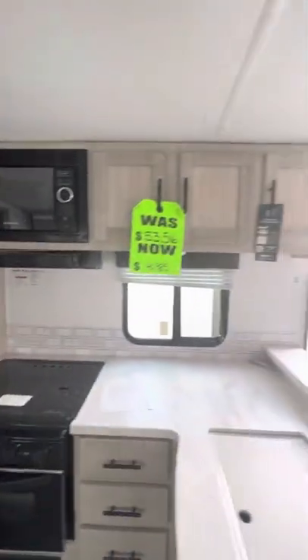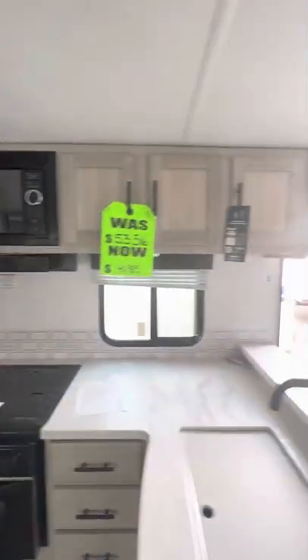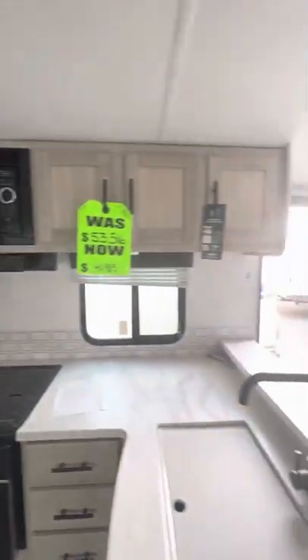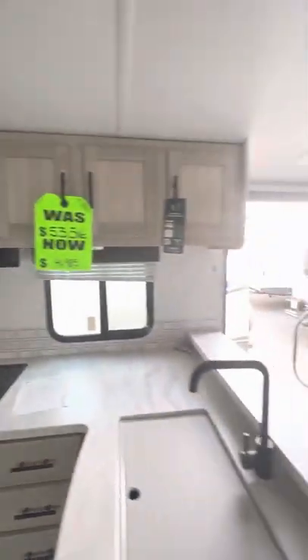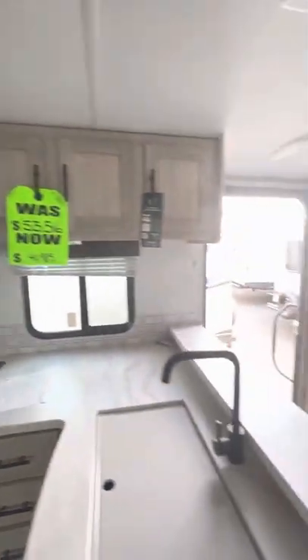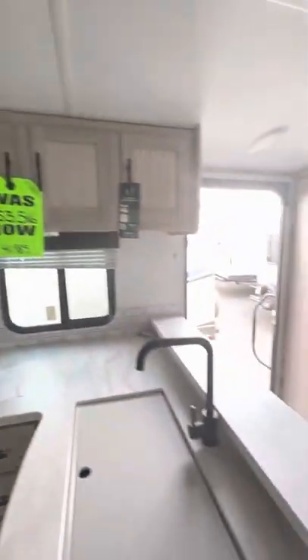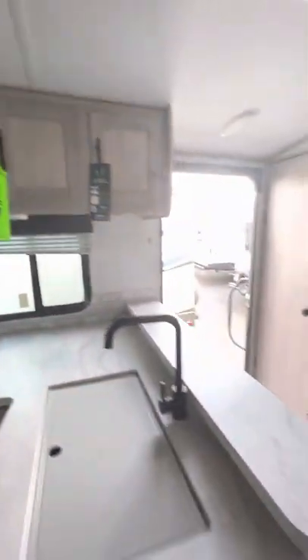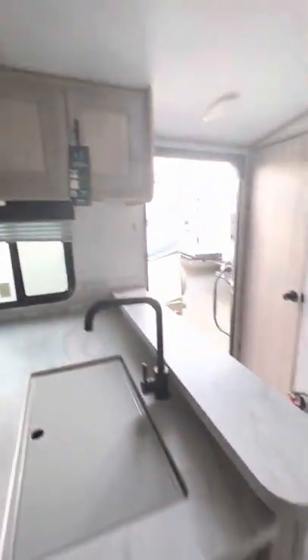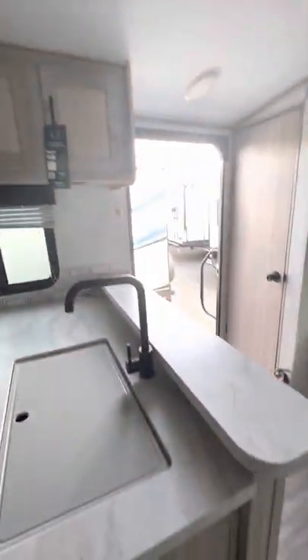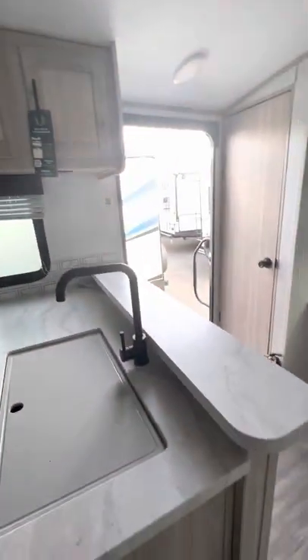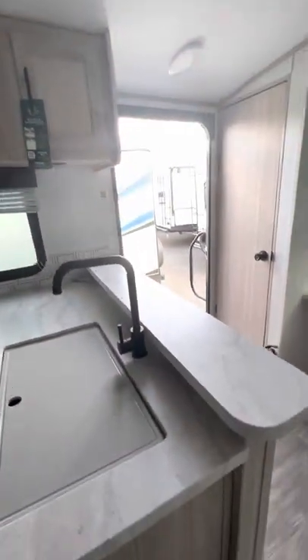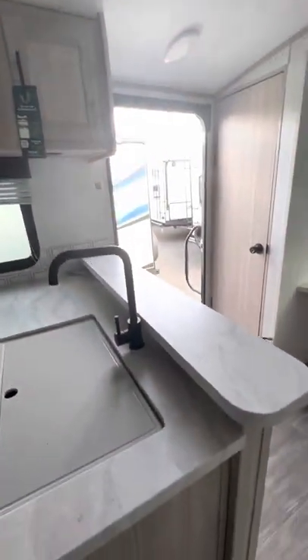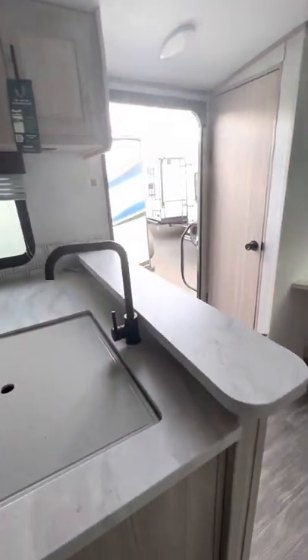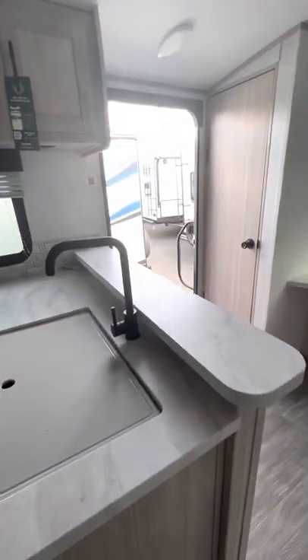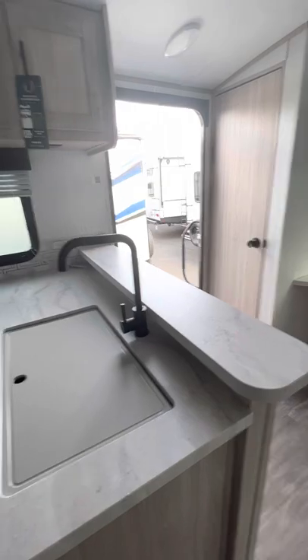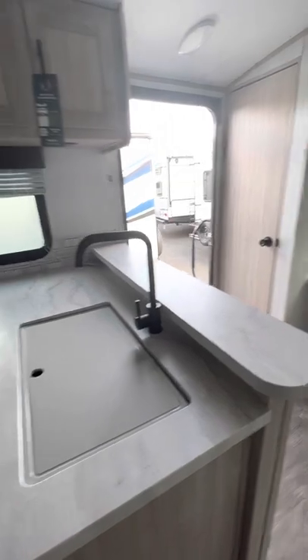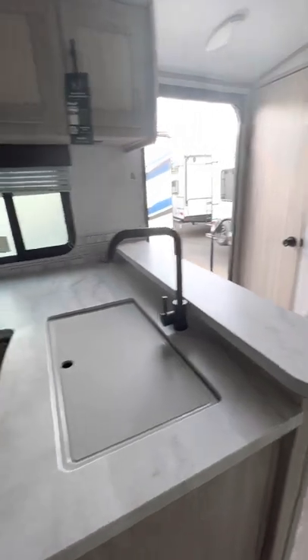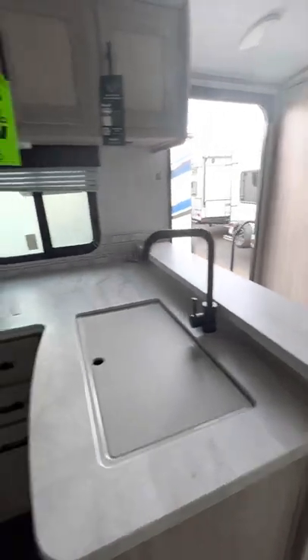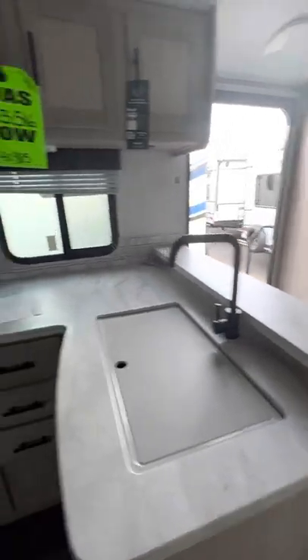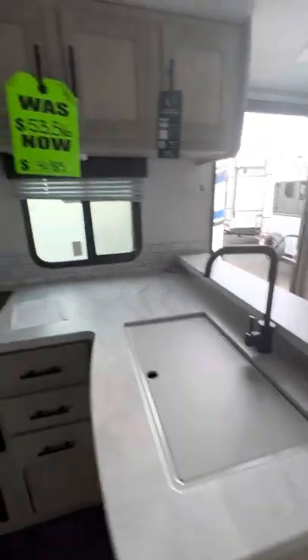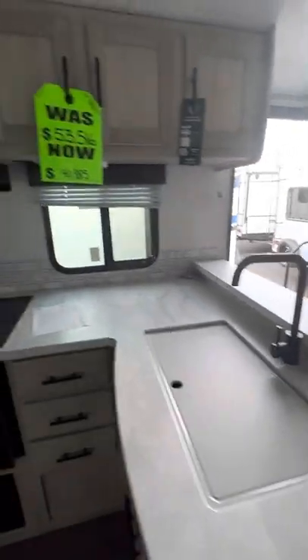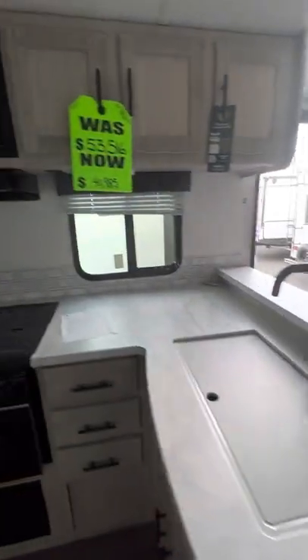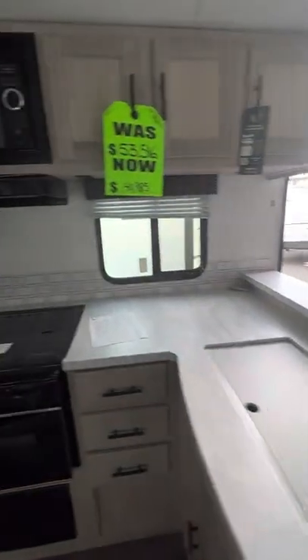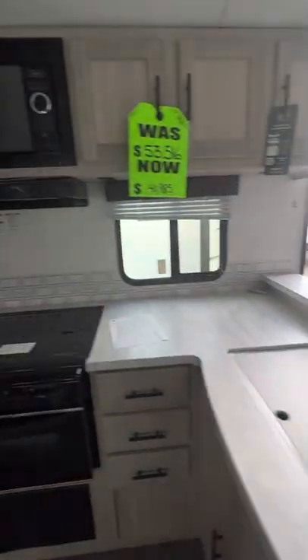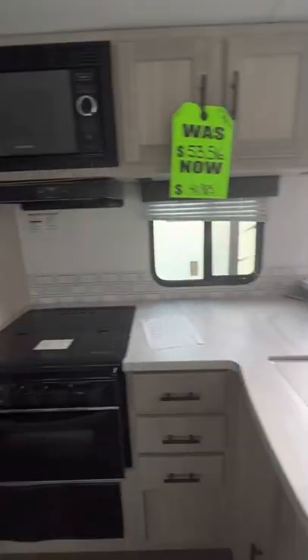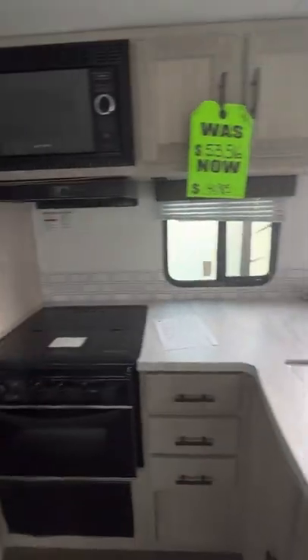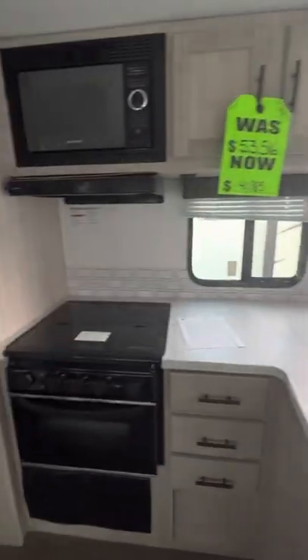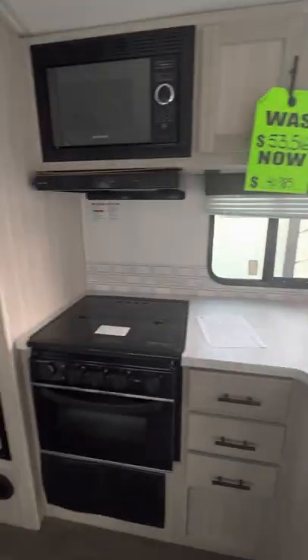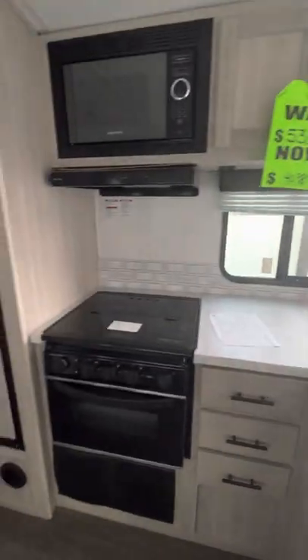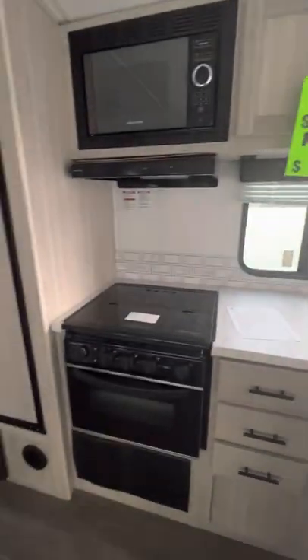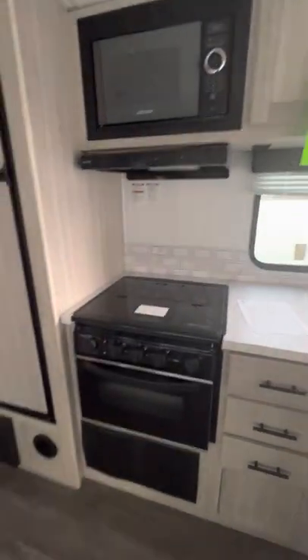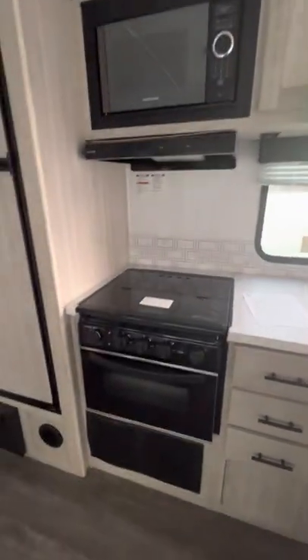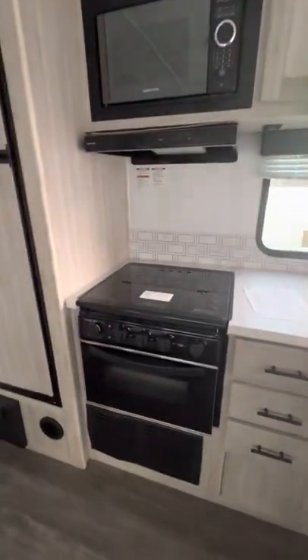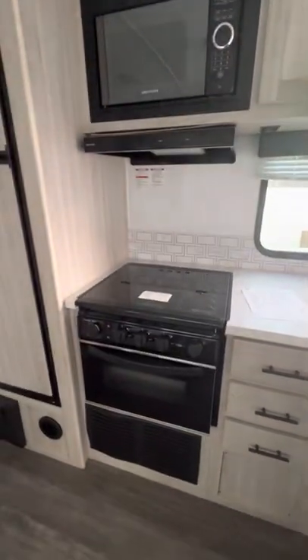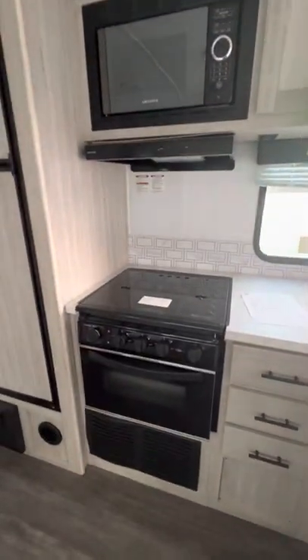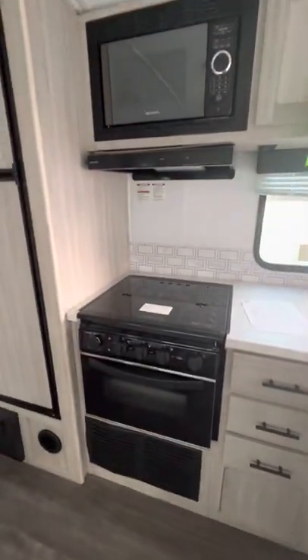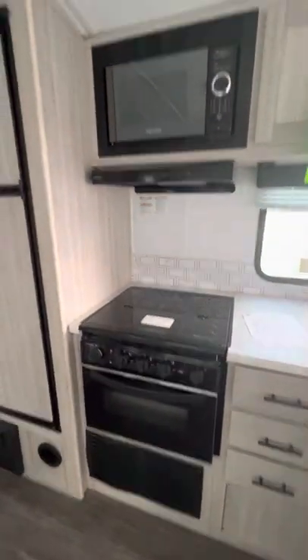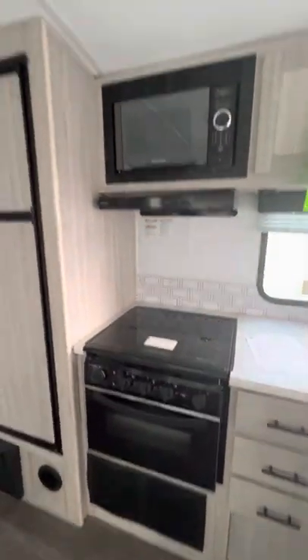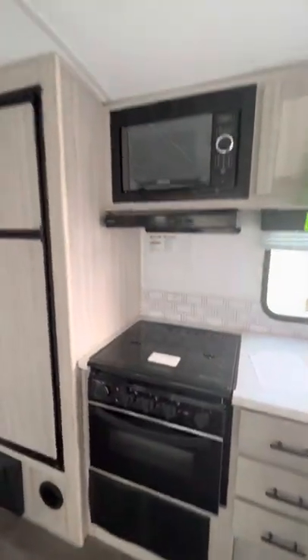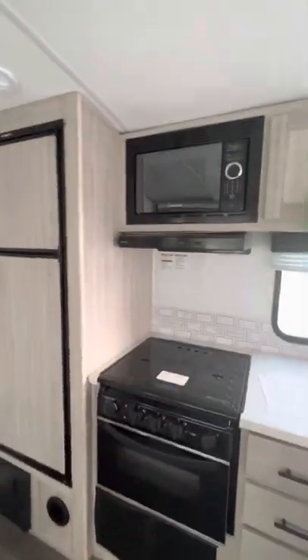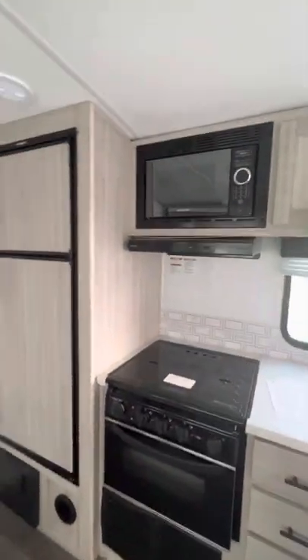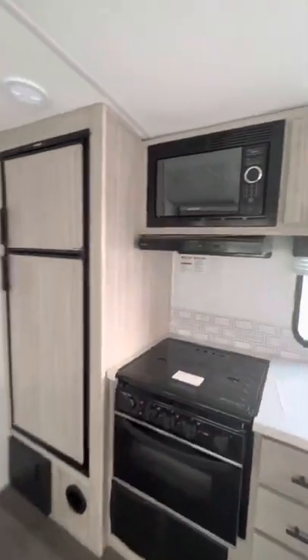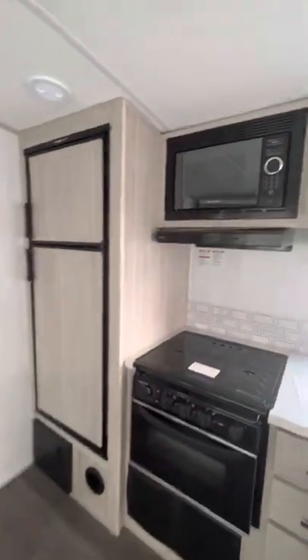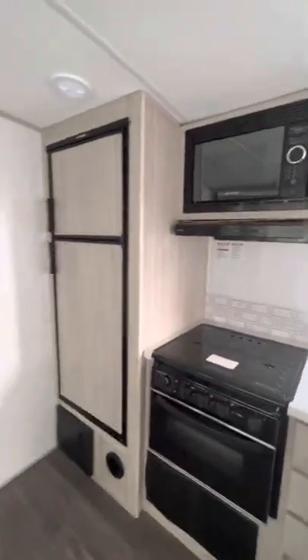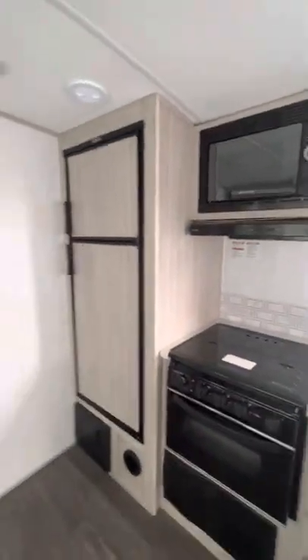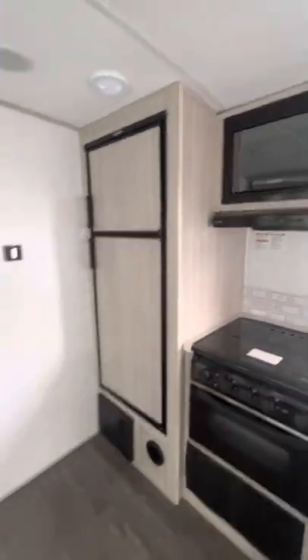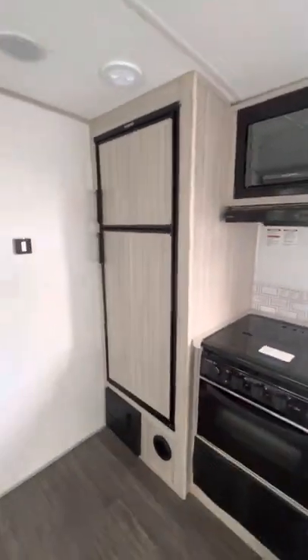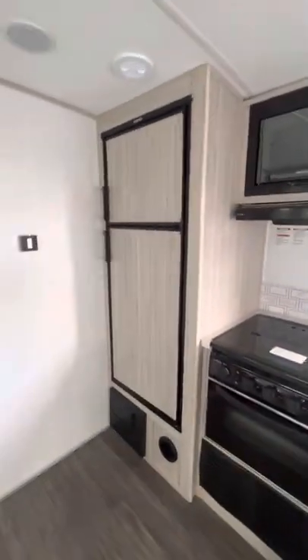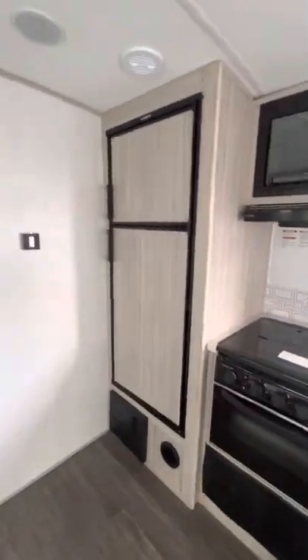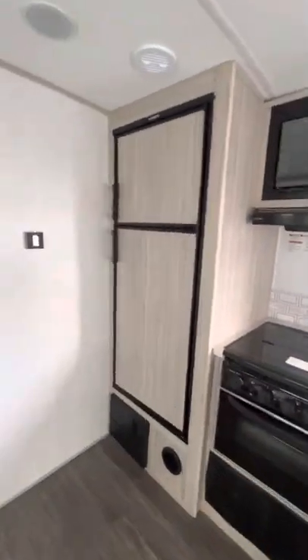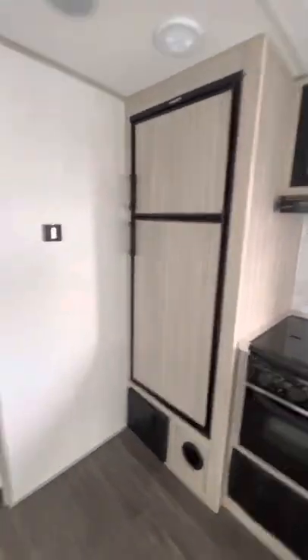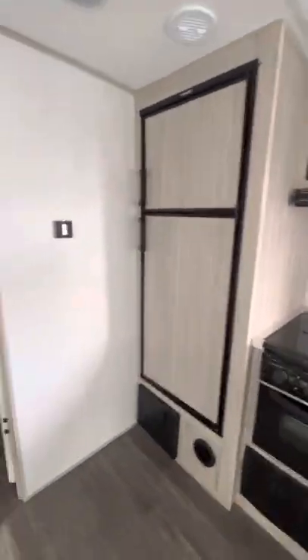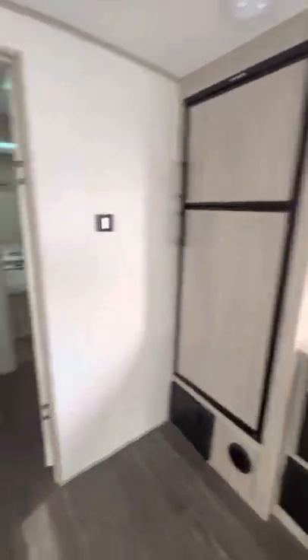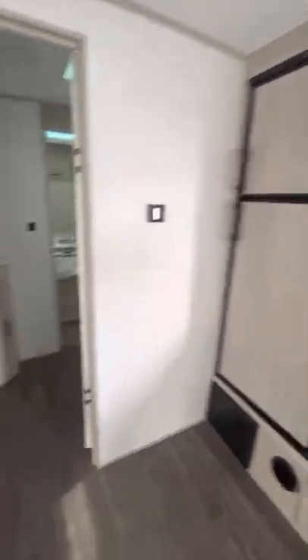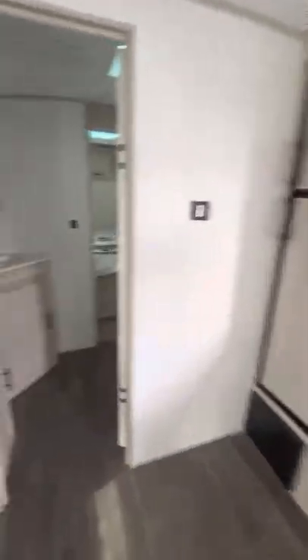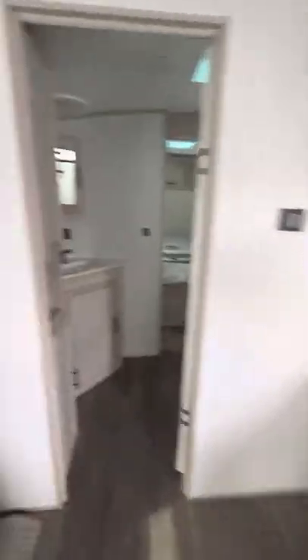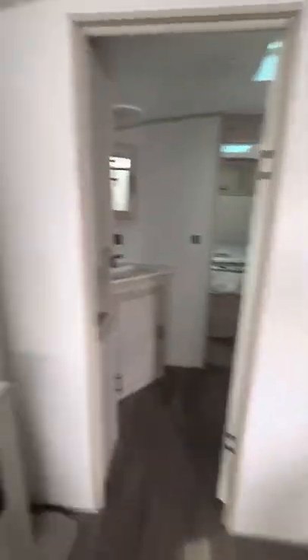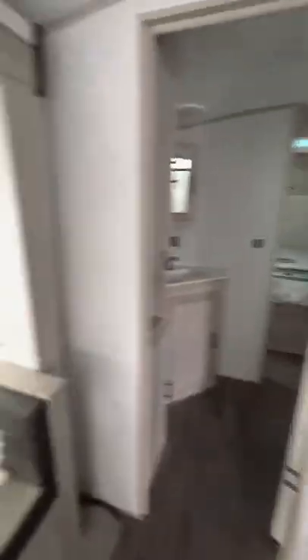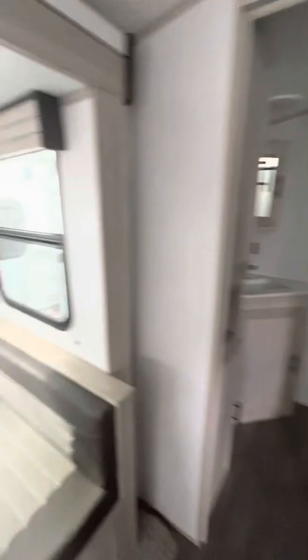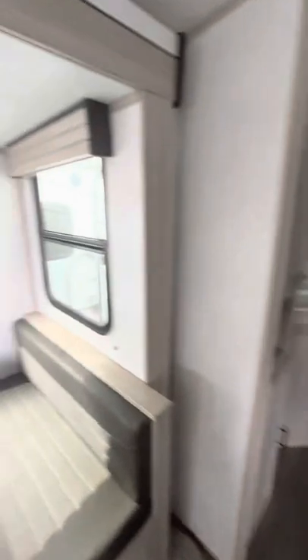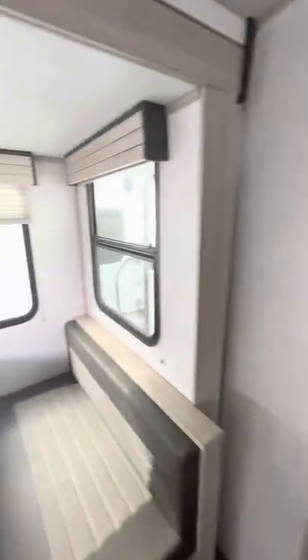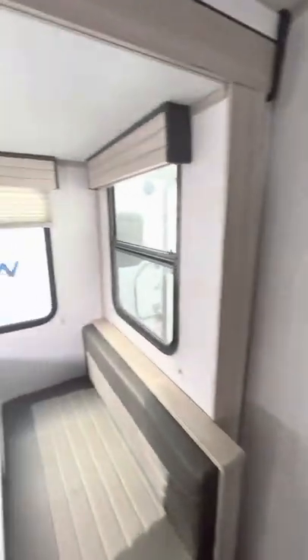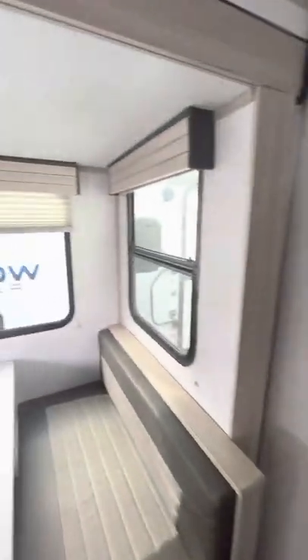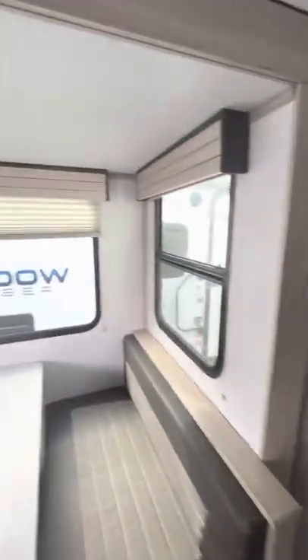Good size L-shaped kitchen here with an oven, three burner, microwave, dual fuel refrigerator, and lots of windows.